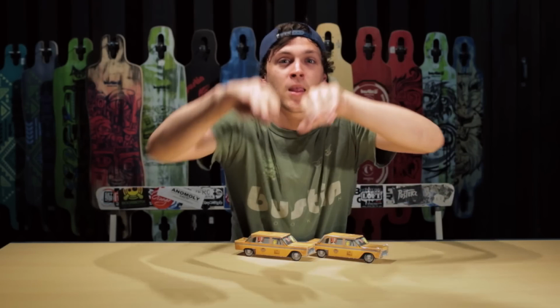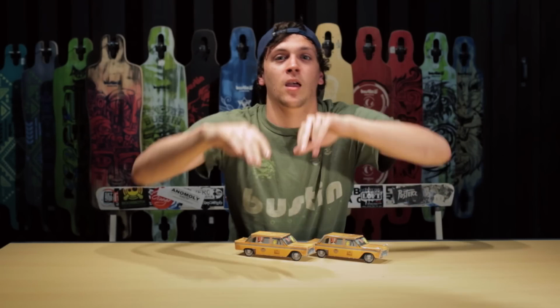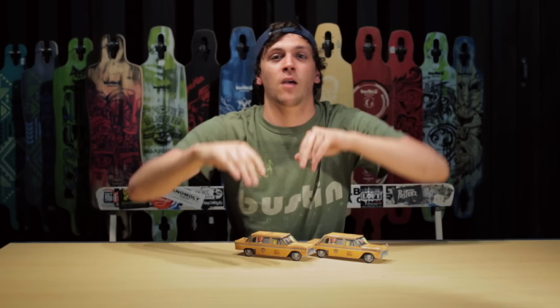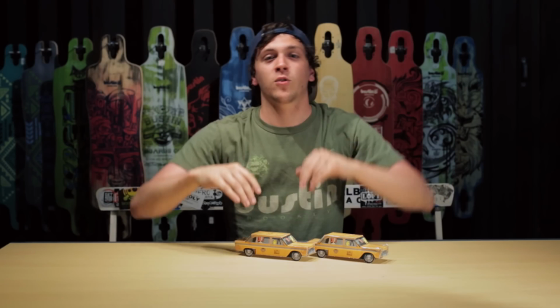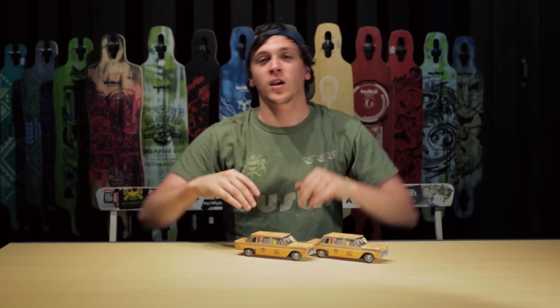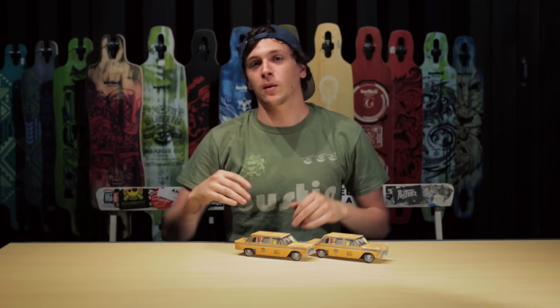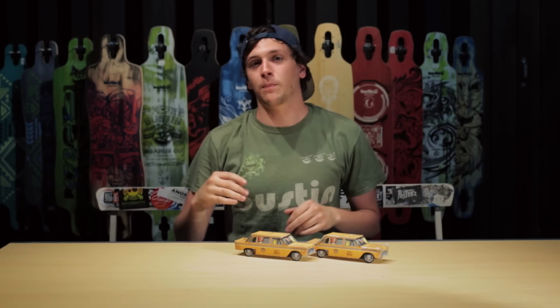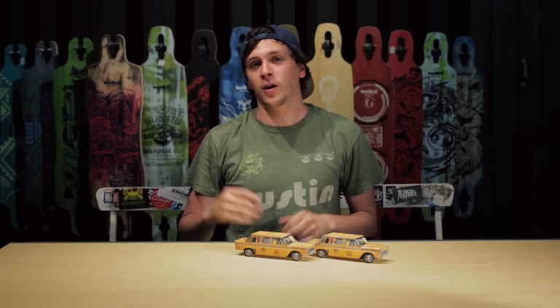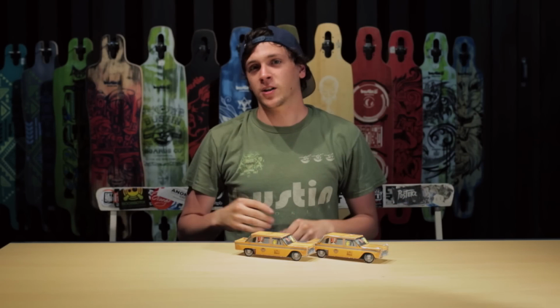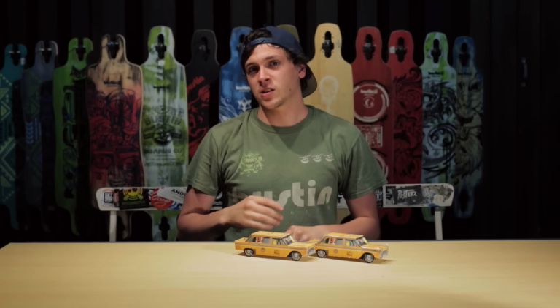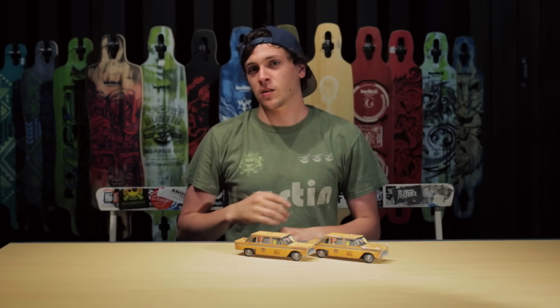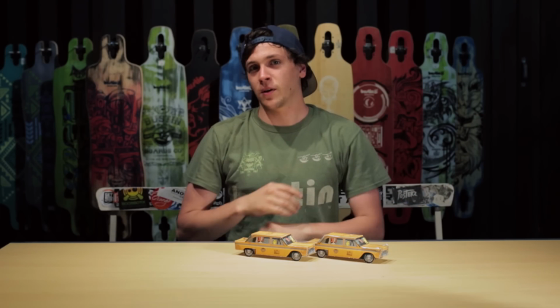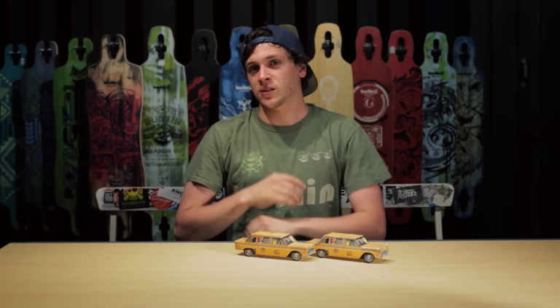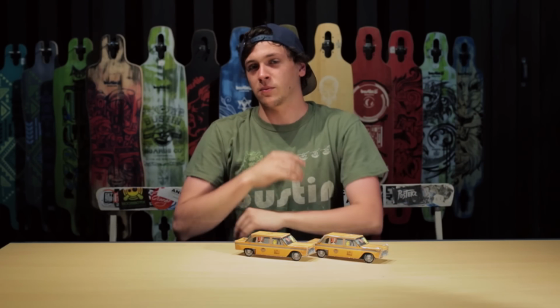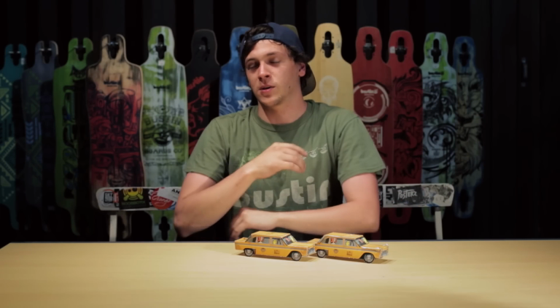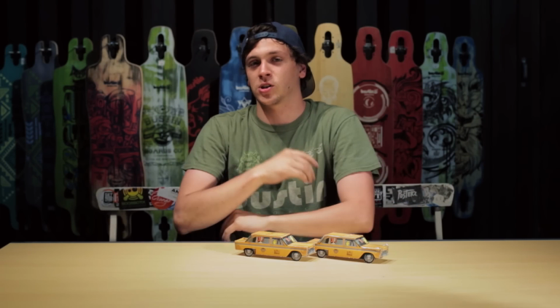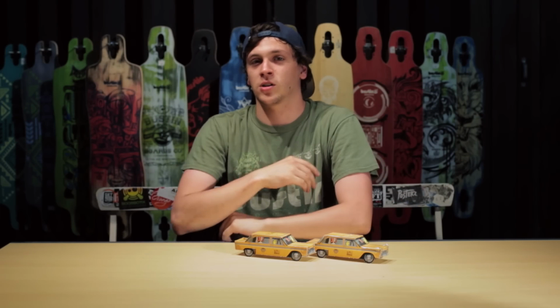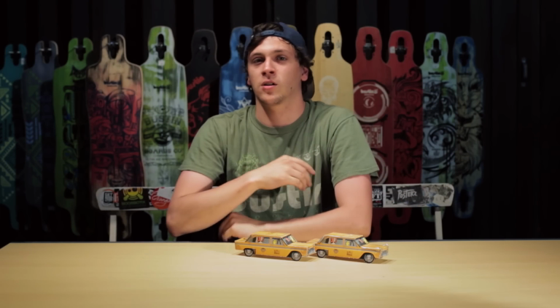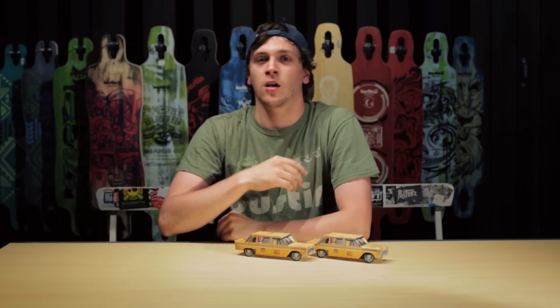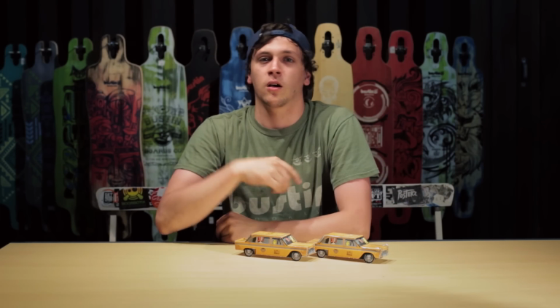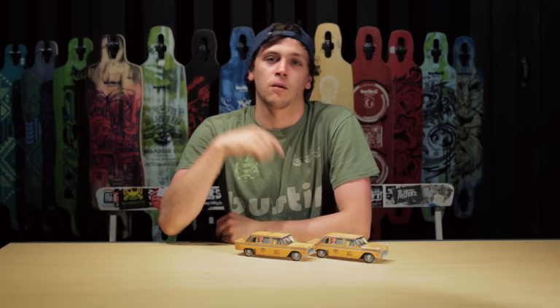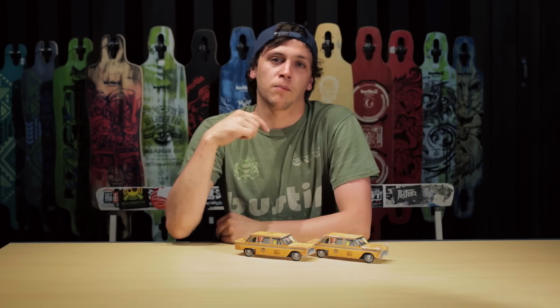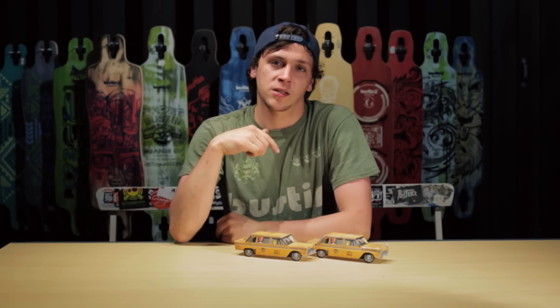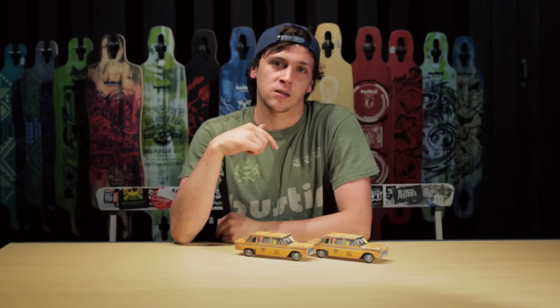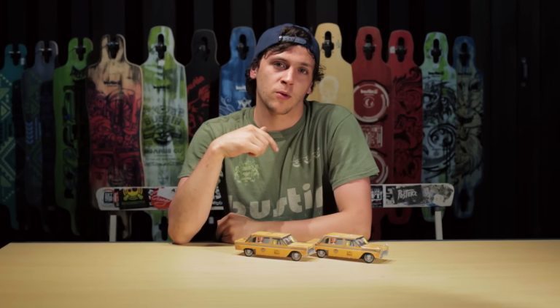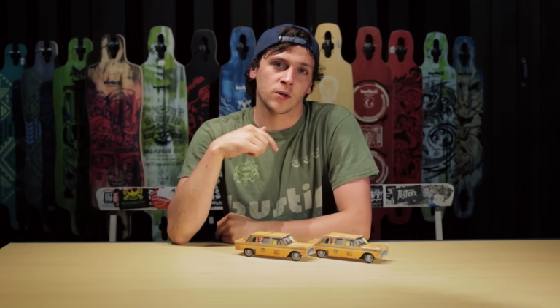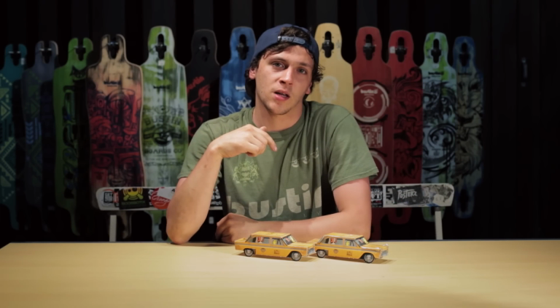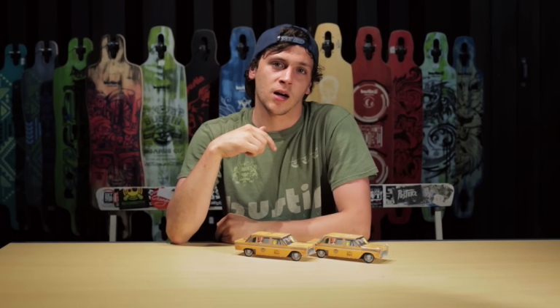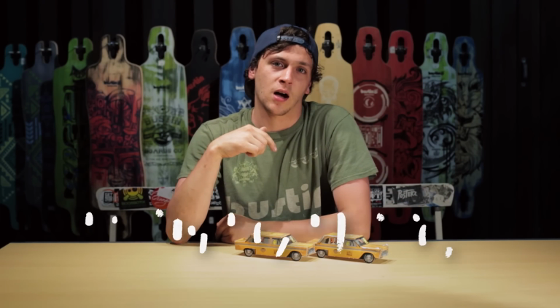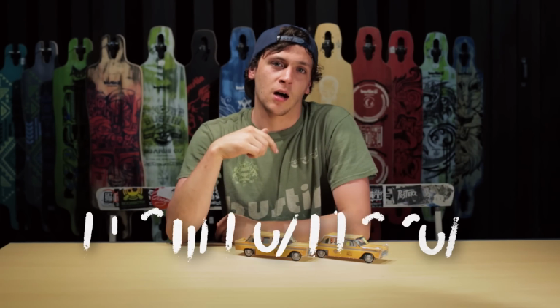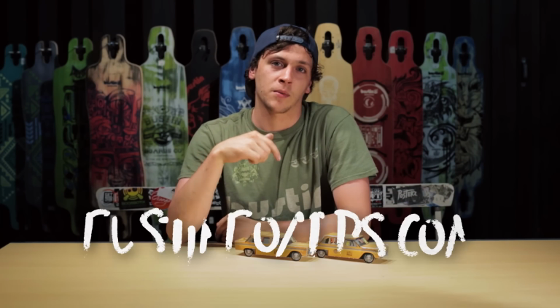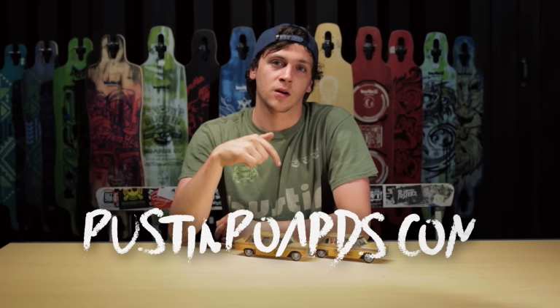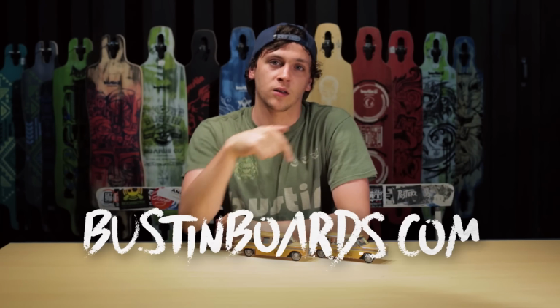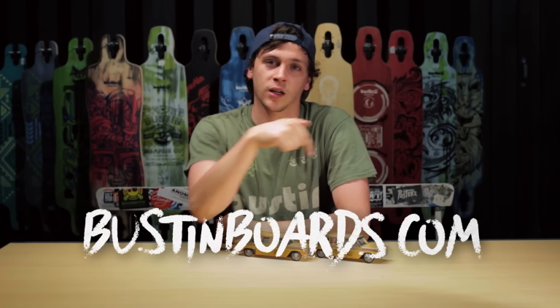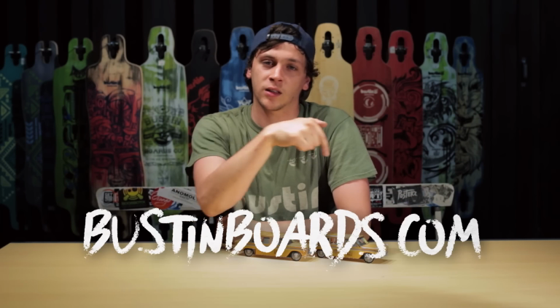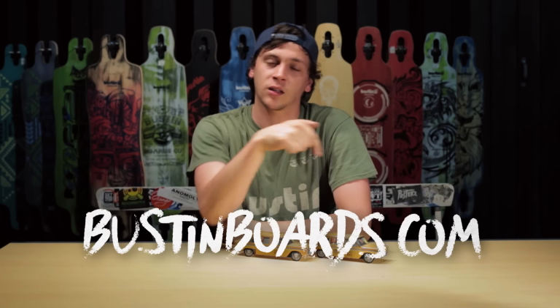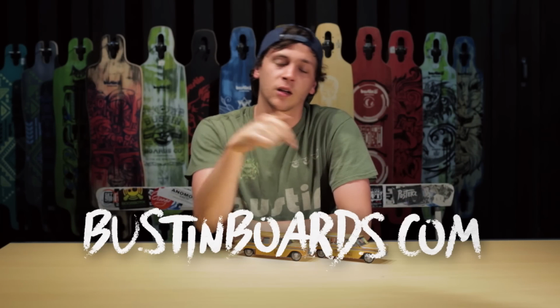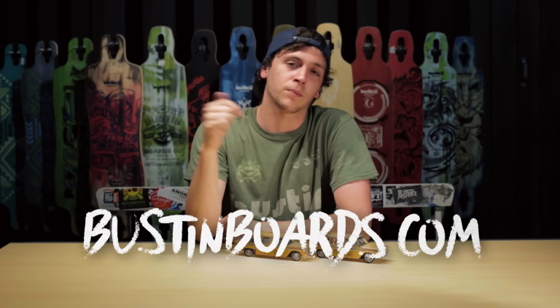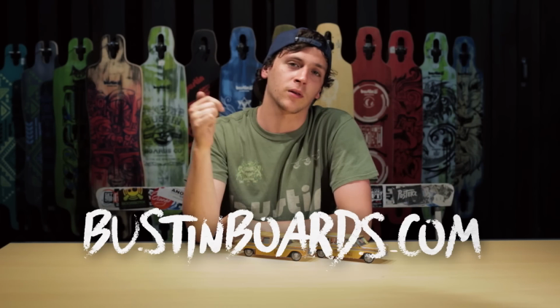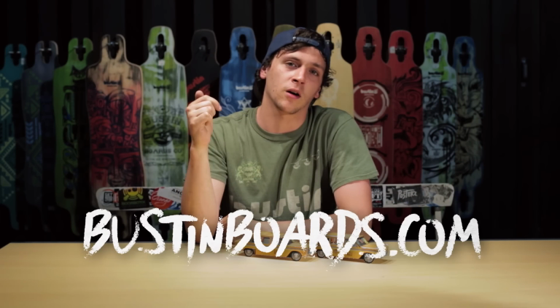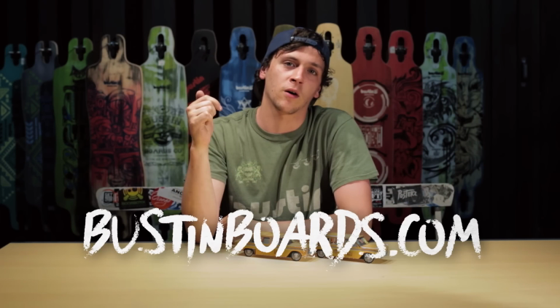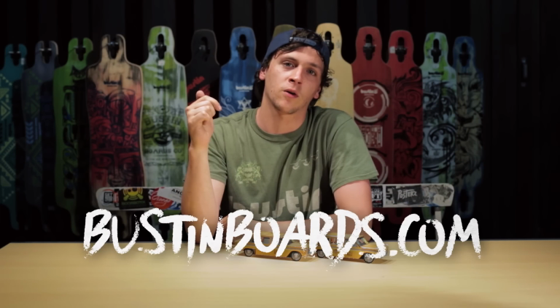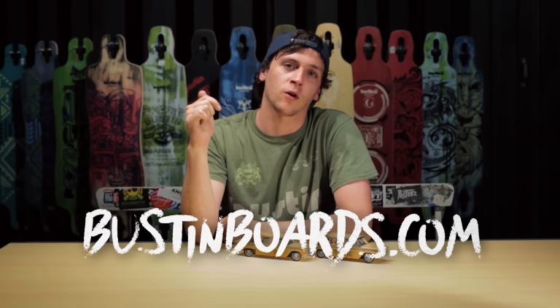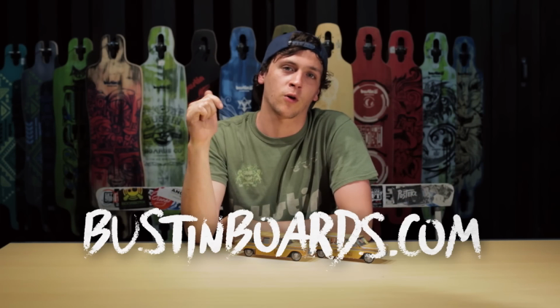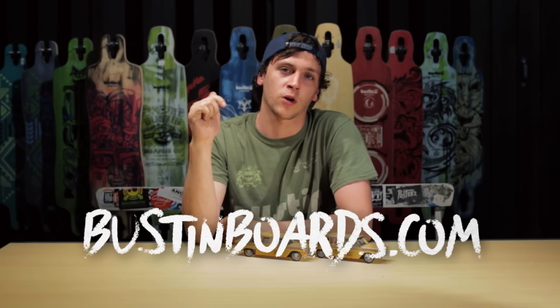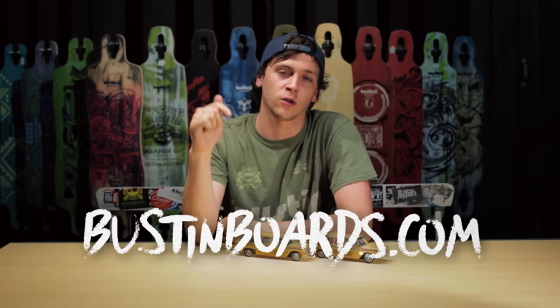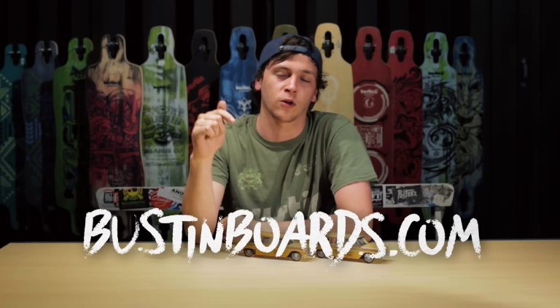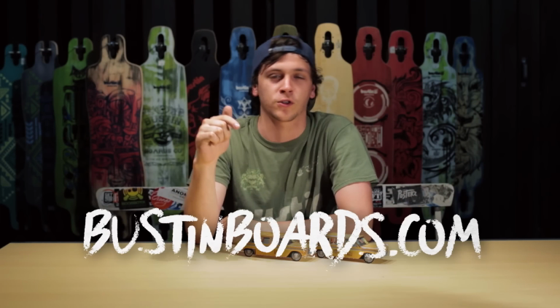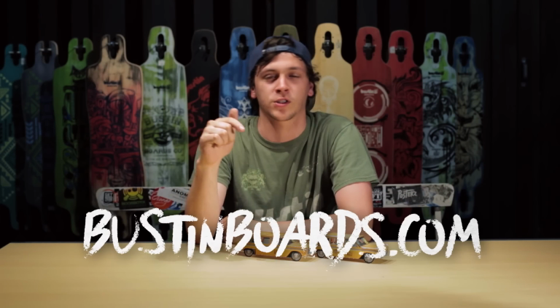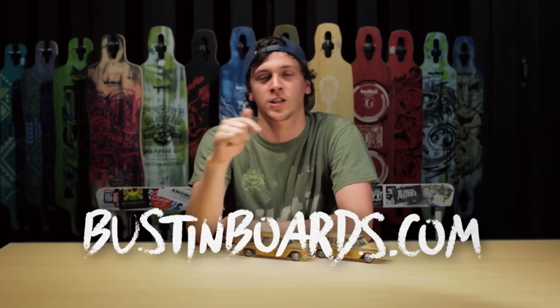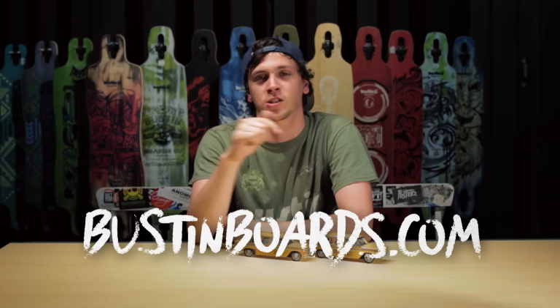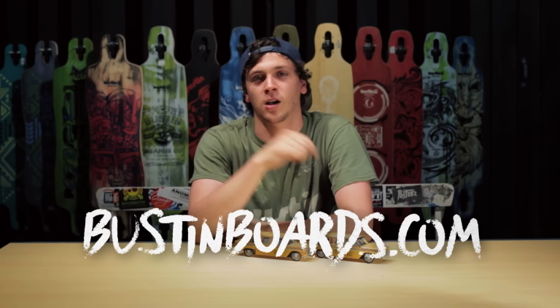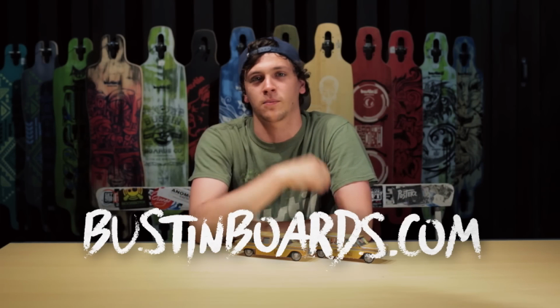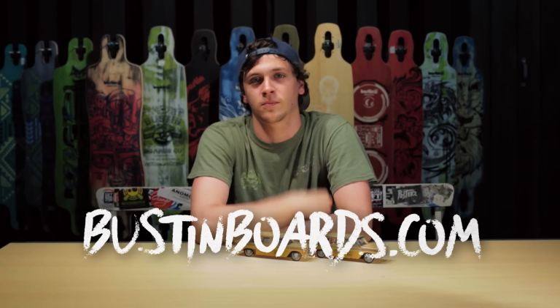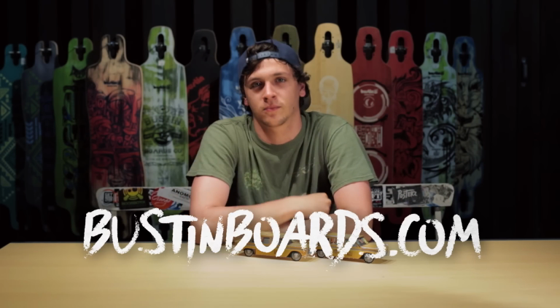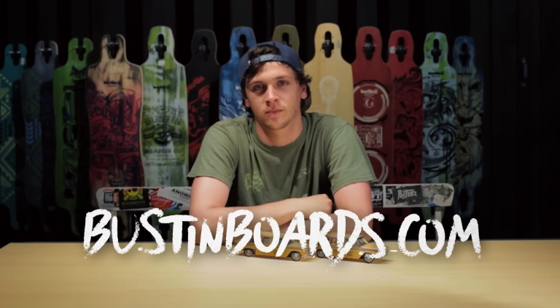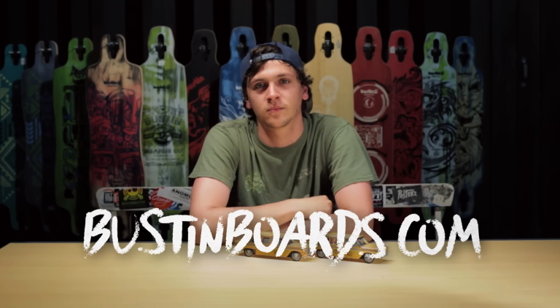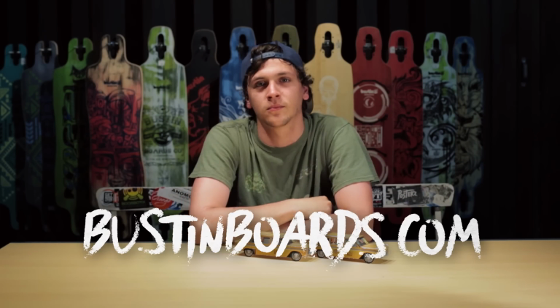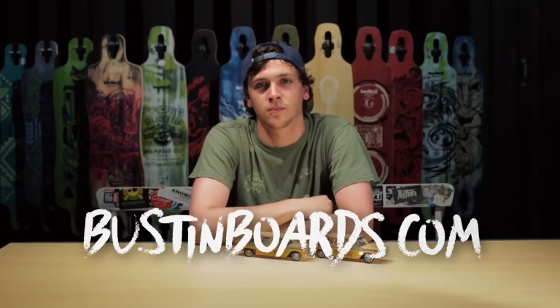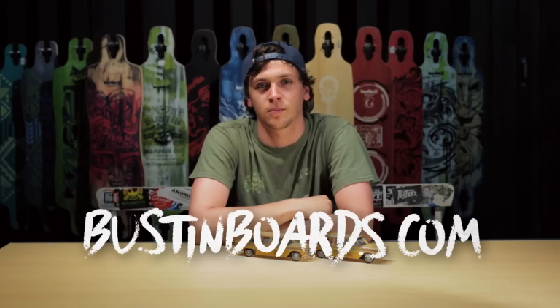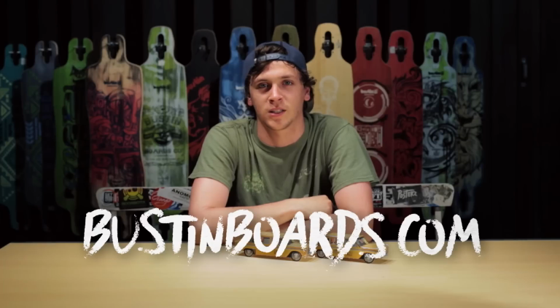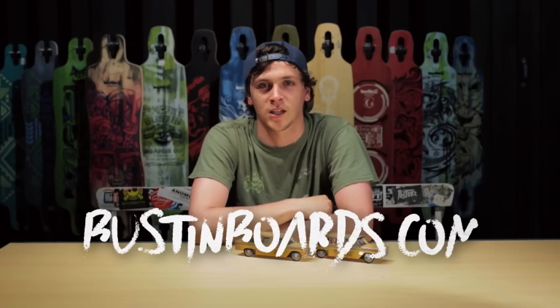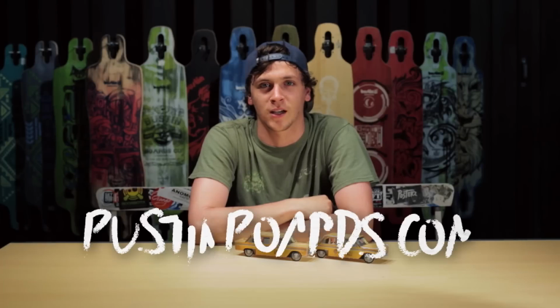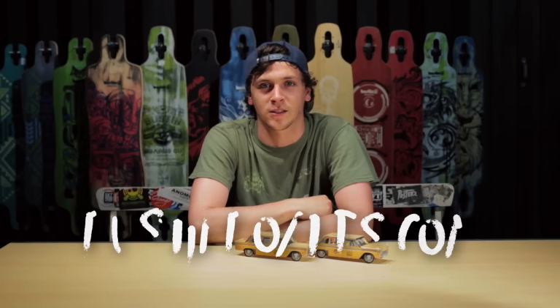If you'd like to purchase the Bustin Mission, go to BustinBoards.com, click the link below, or go to your local skate shop. Peace guys.